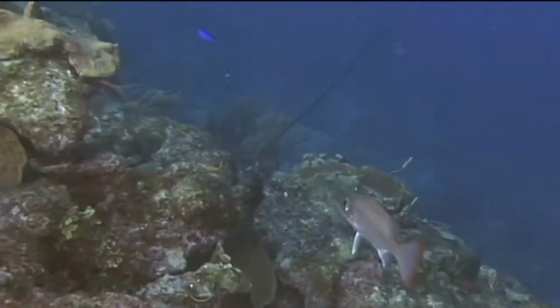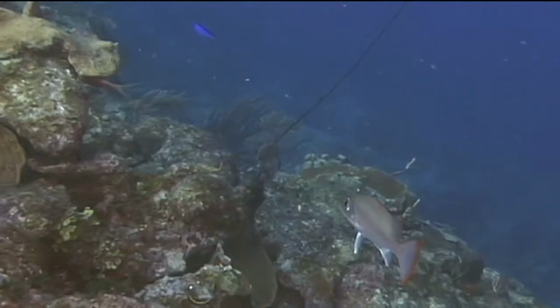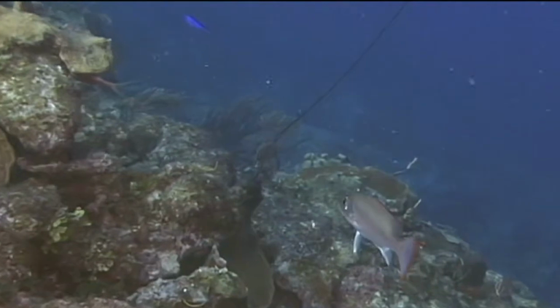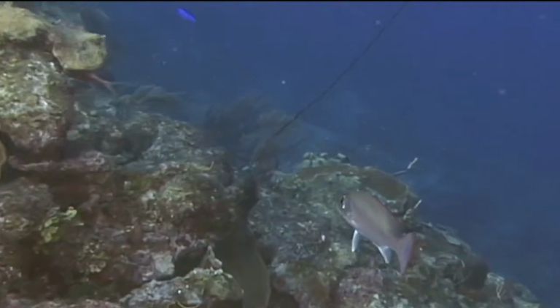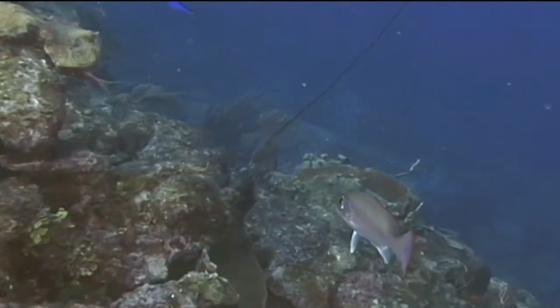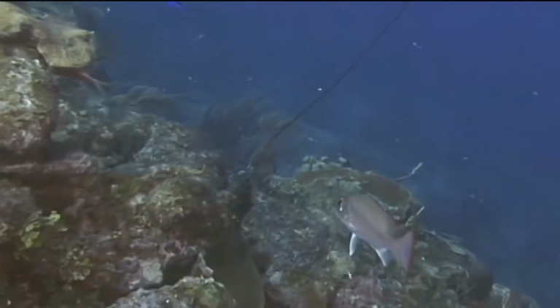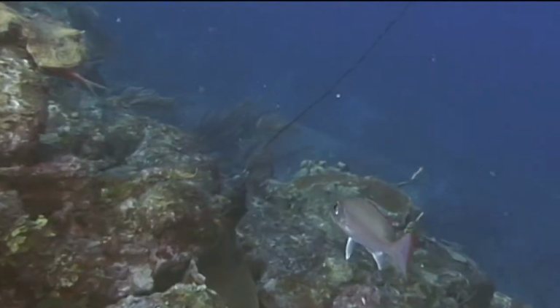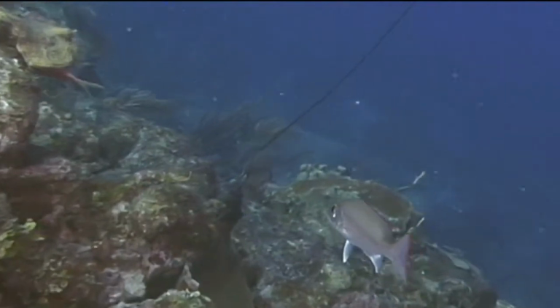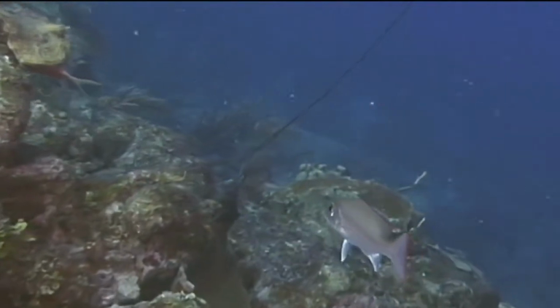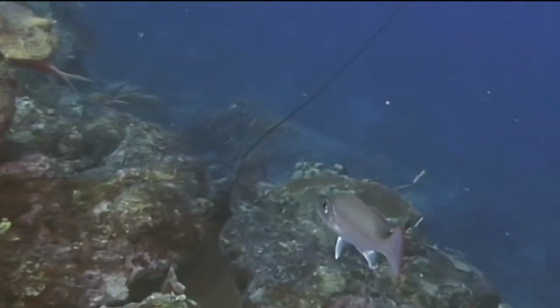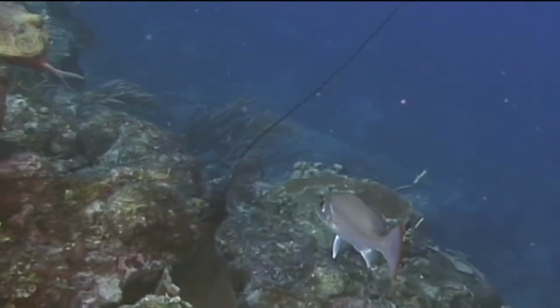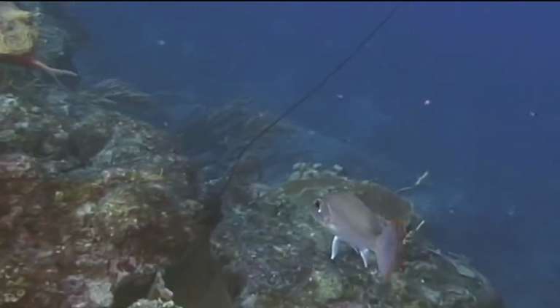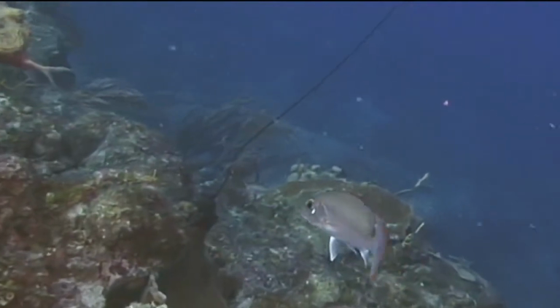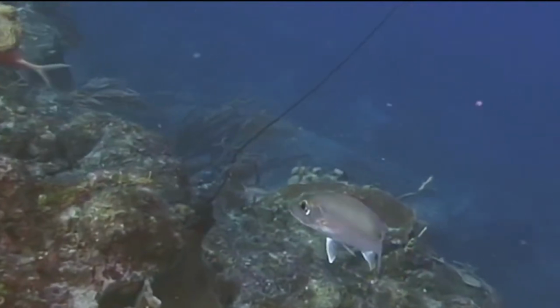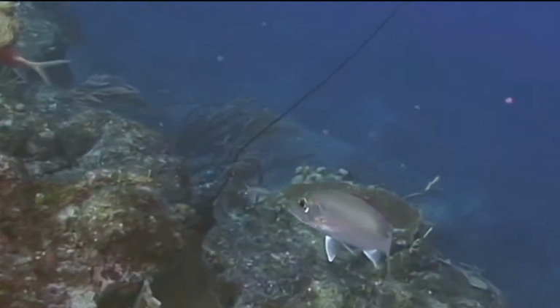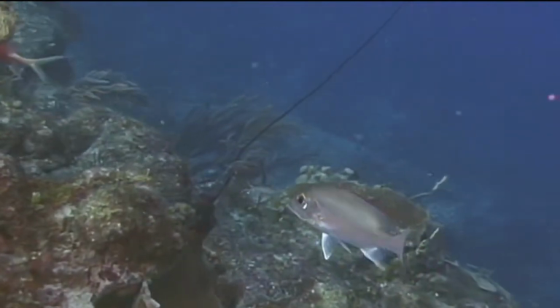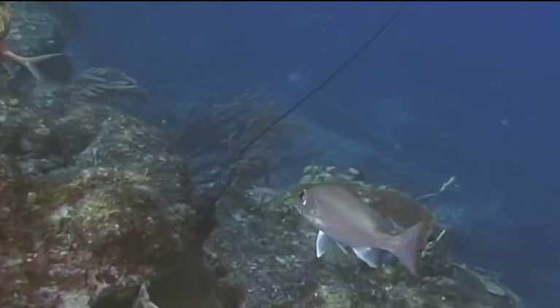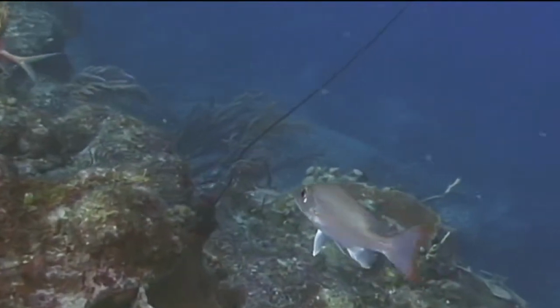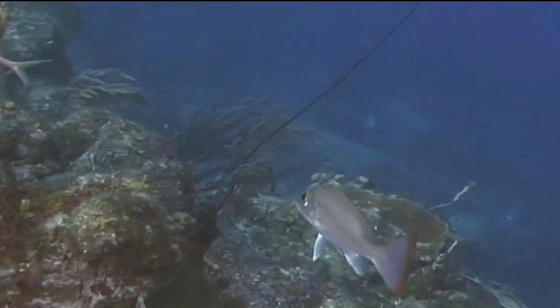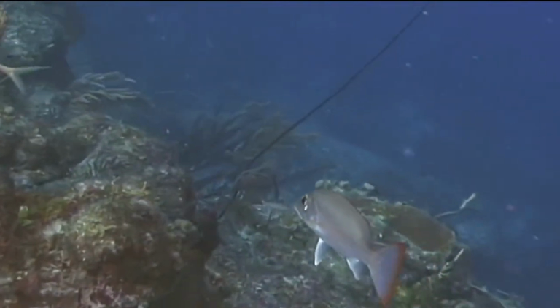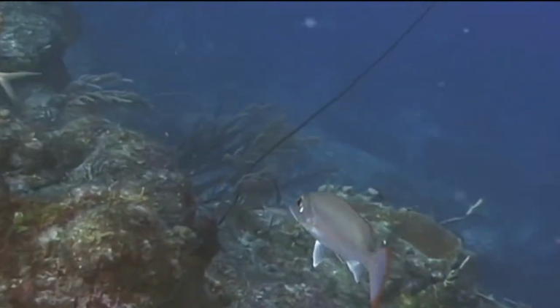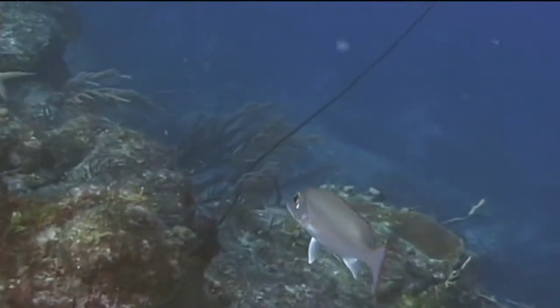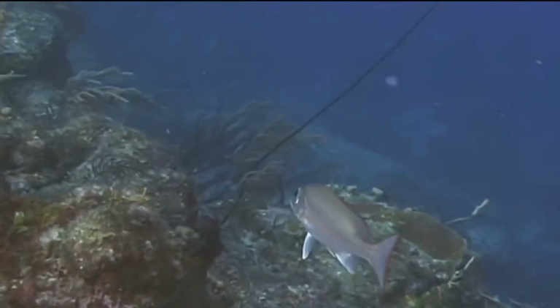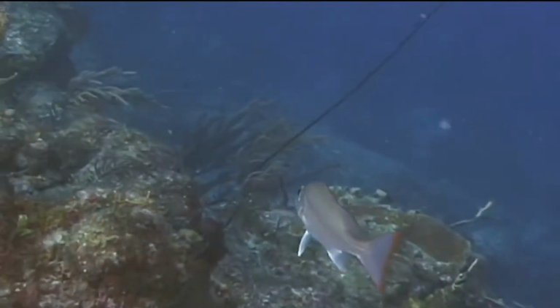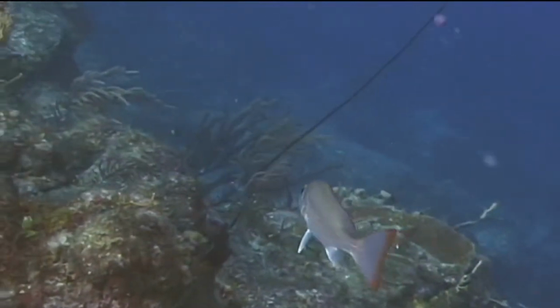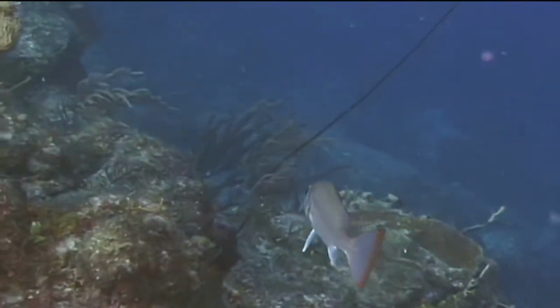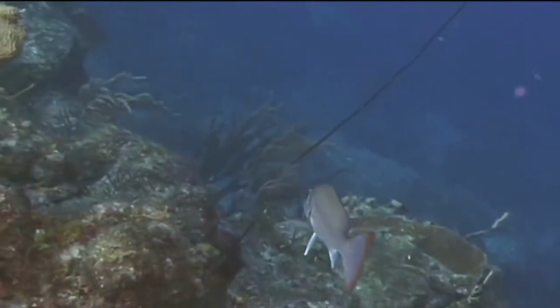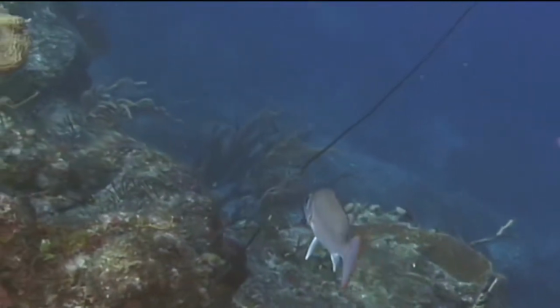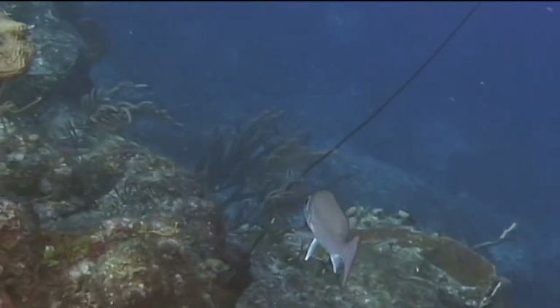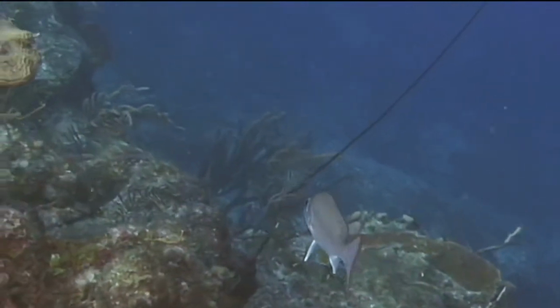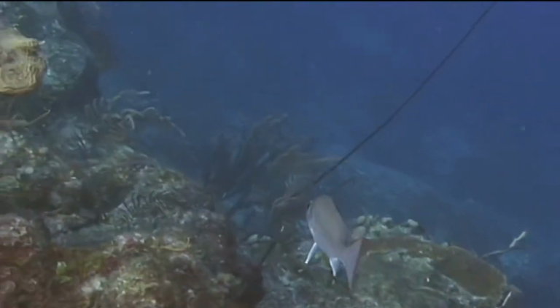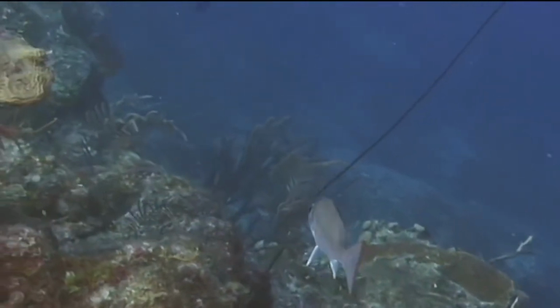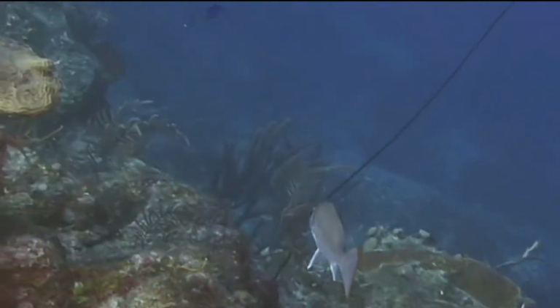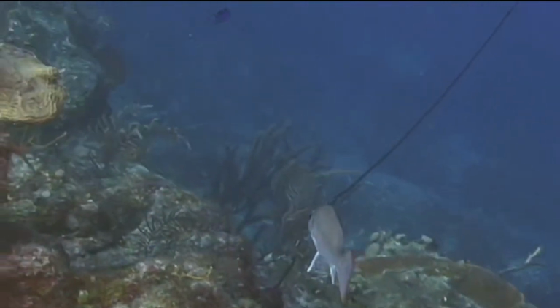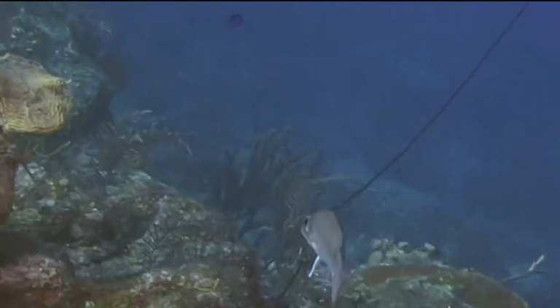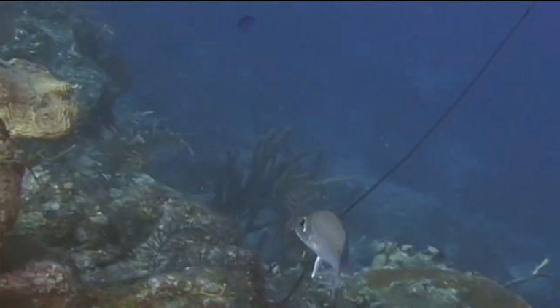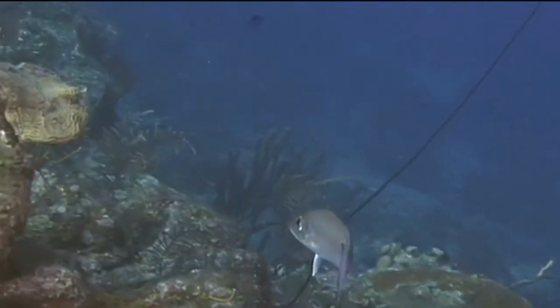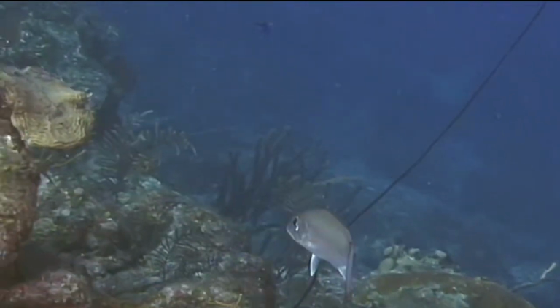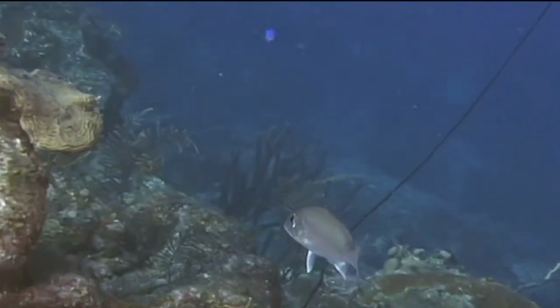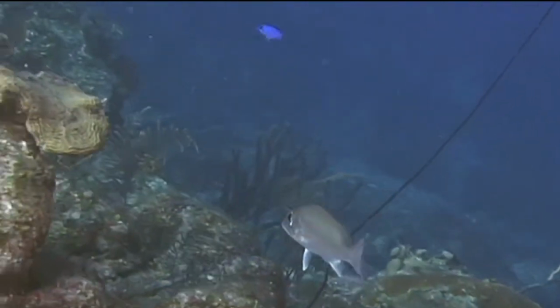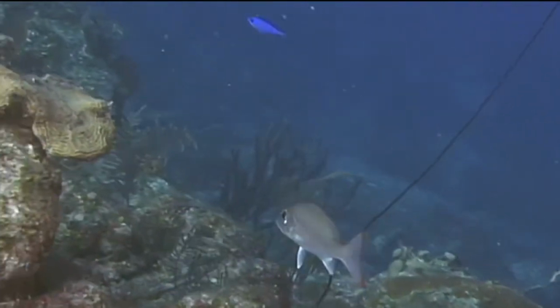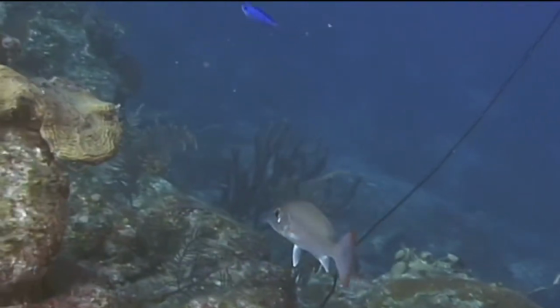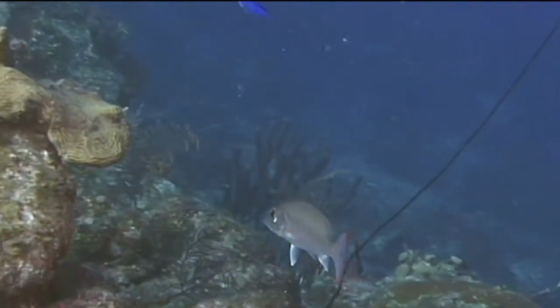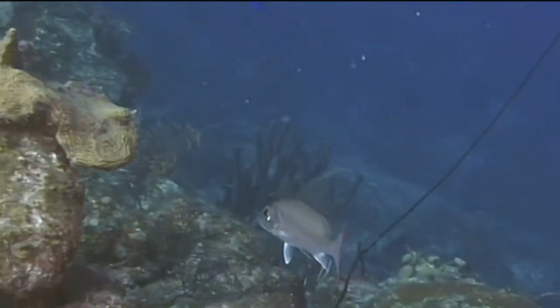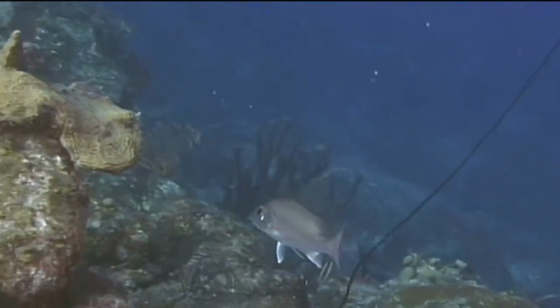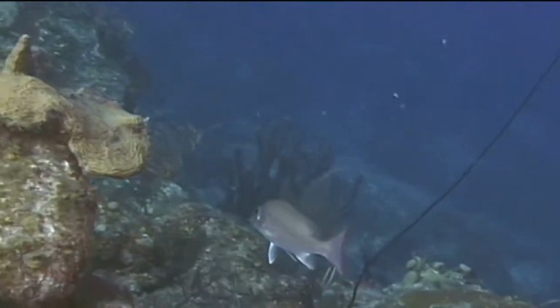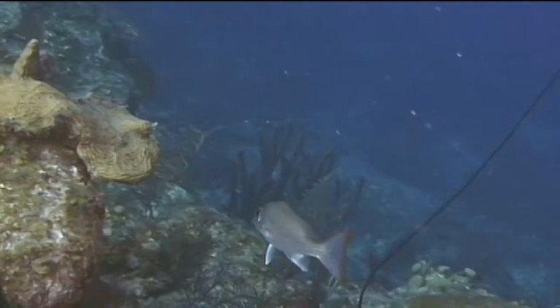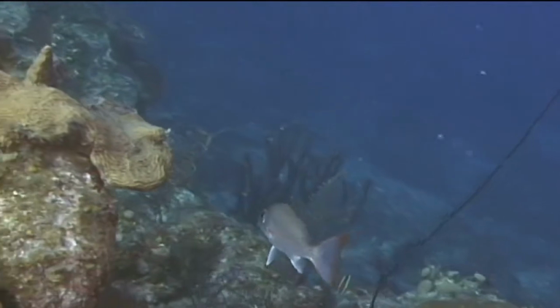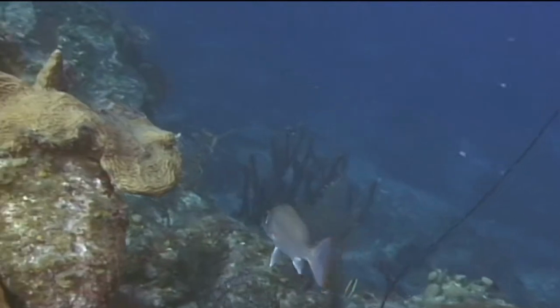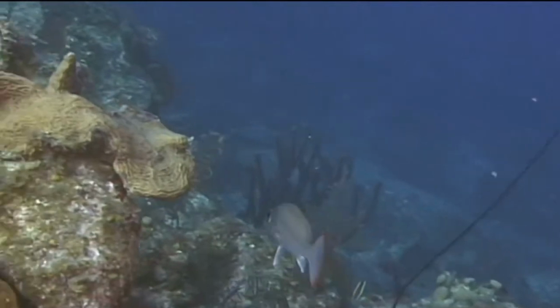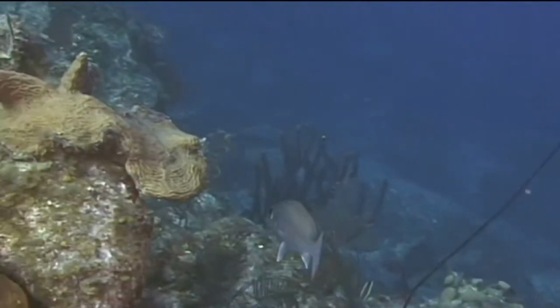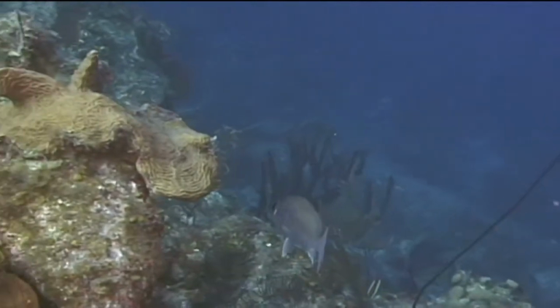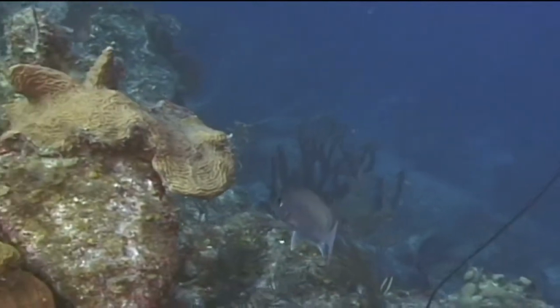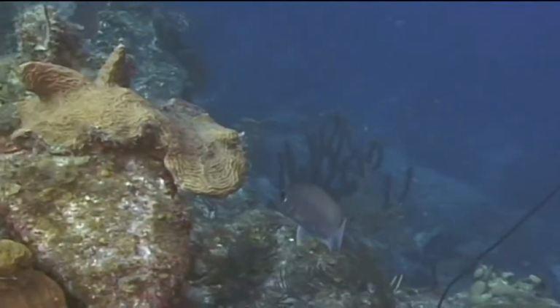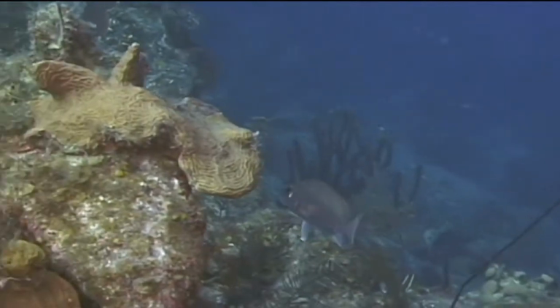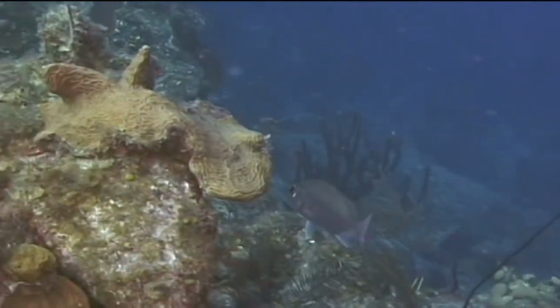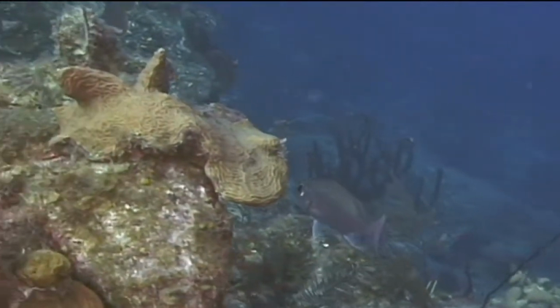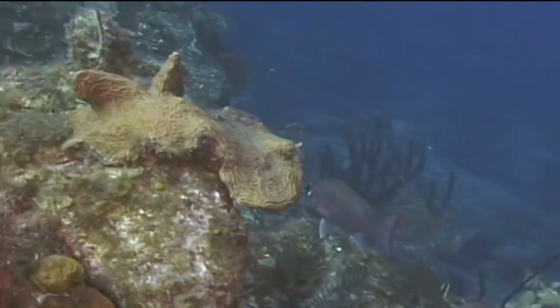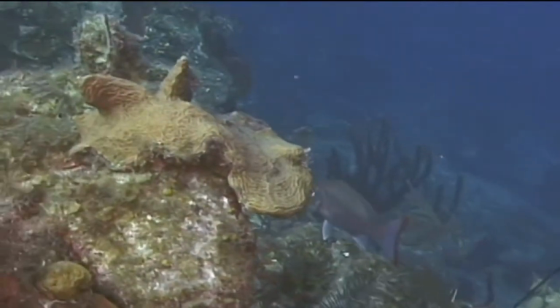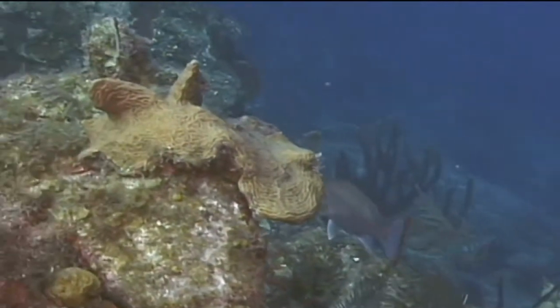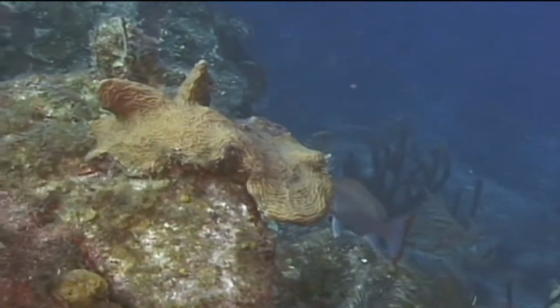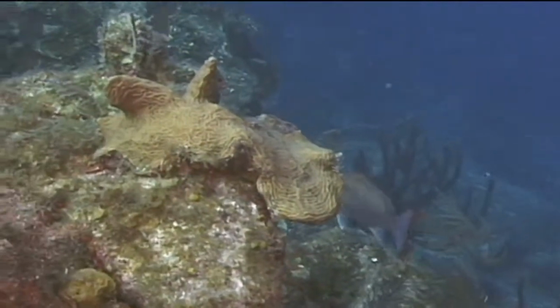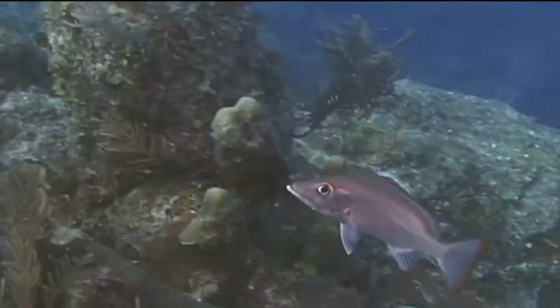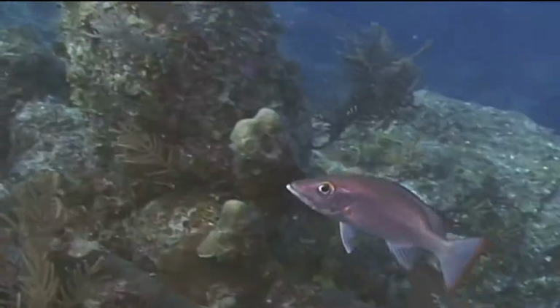The fish will simply move out of the way just enough to let the divers swim through. But if they feel threatened, they will quickly swim away.